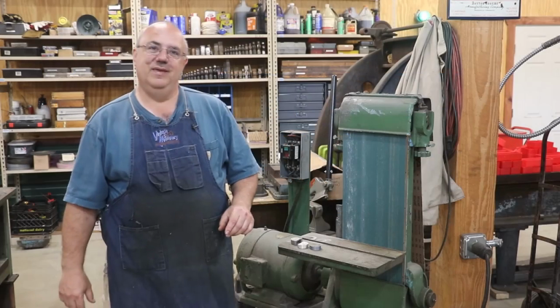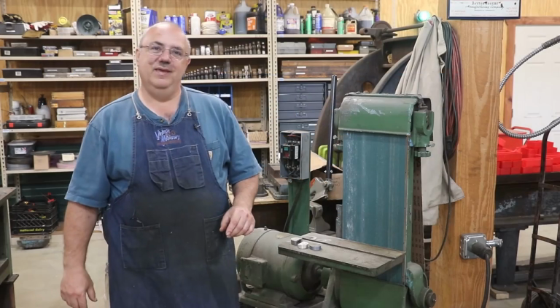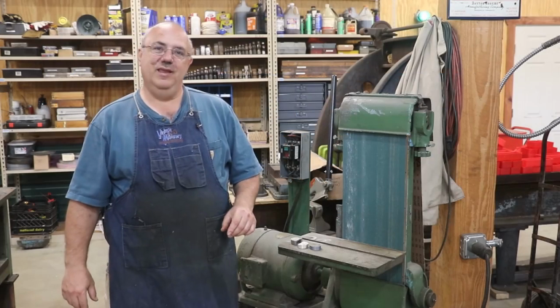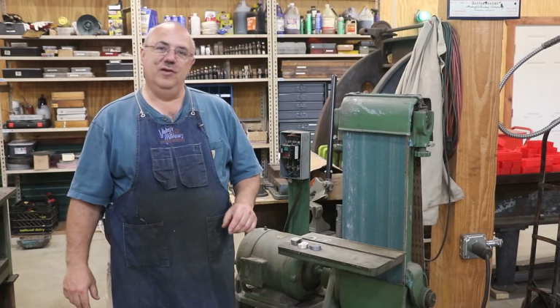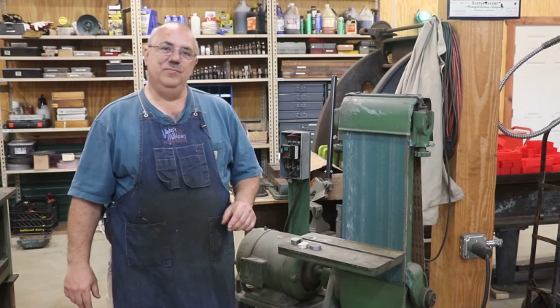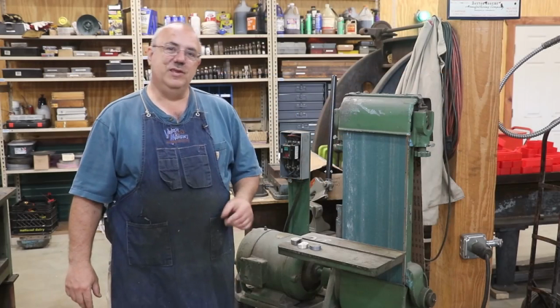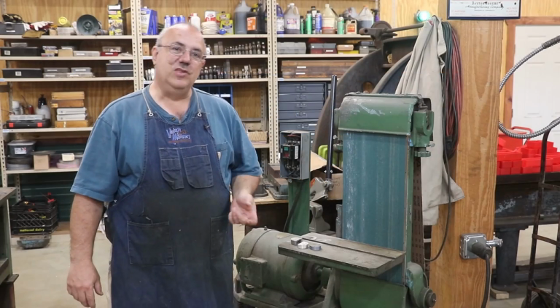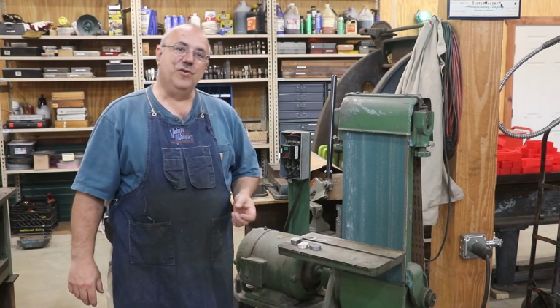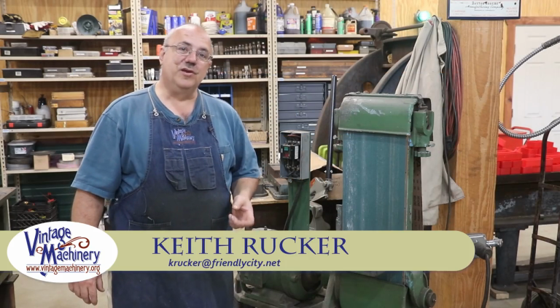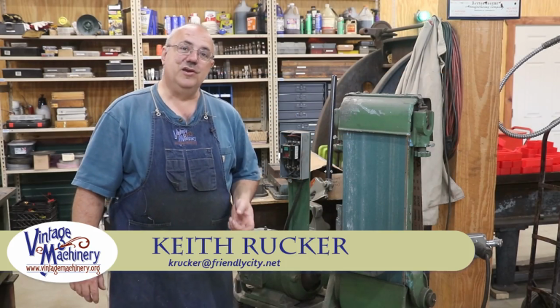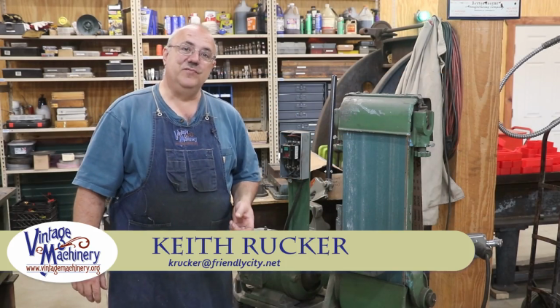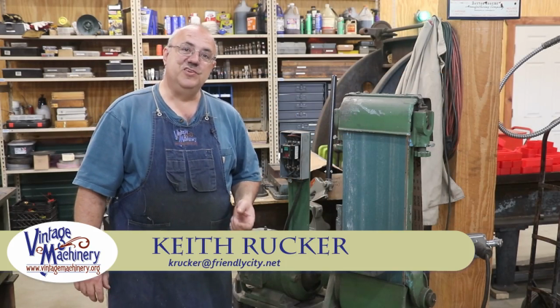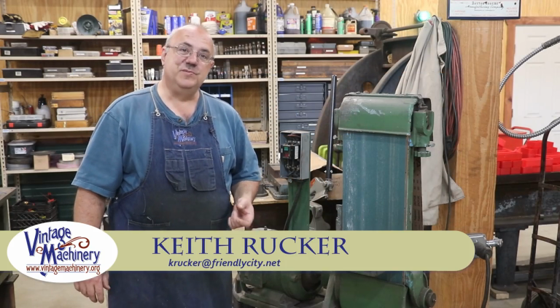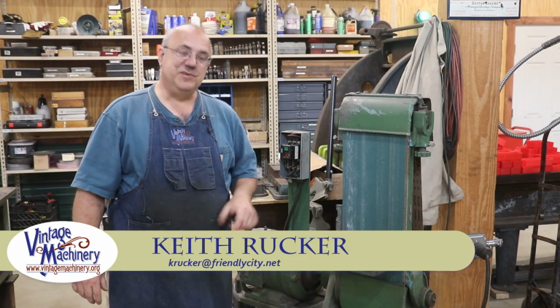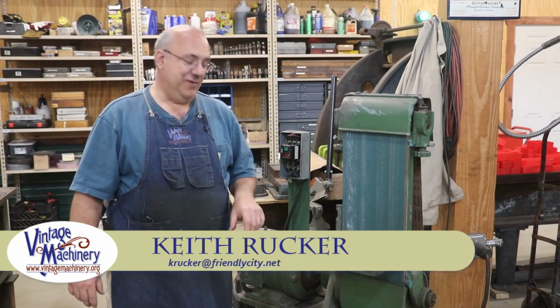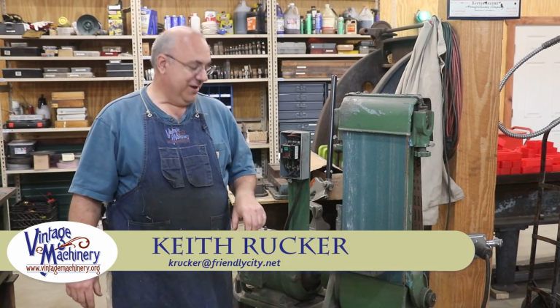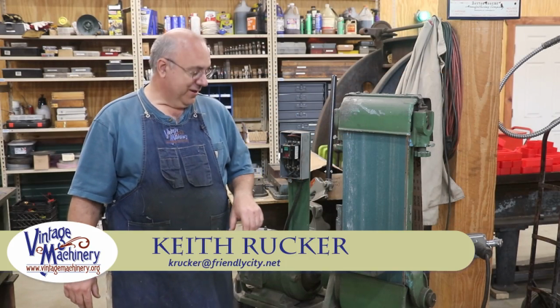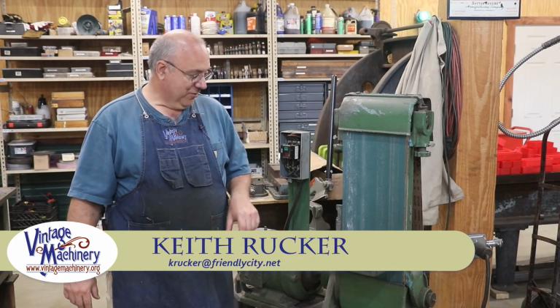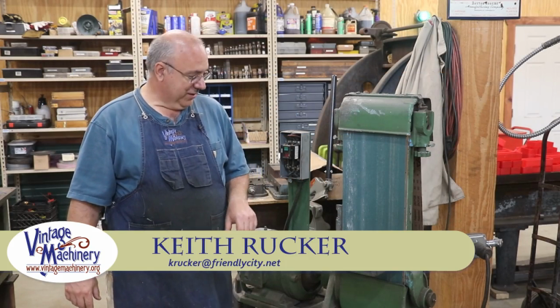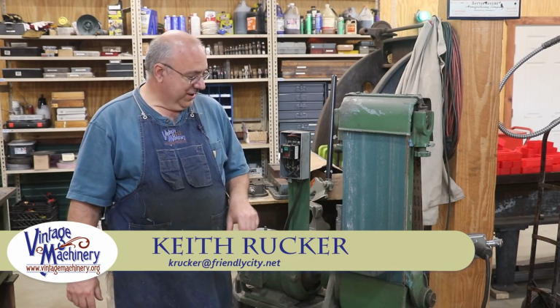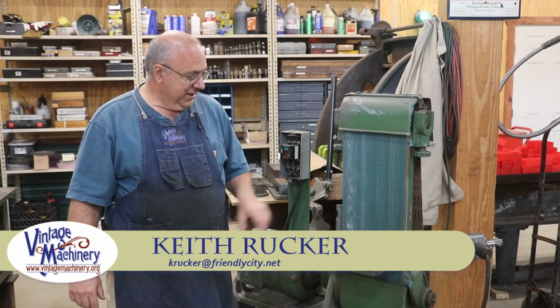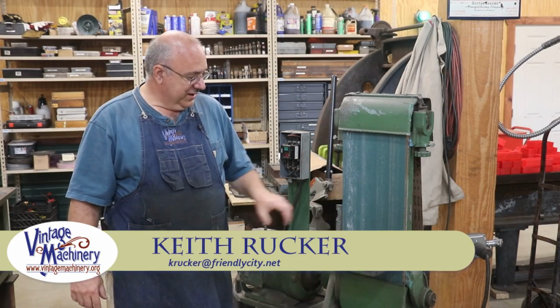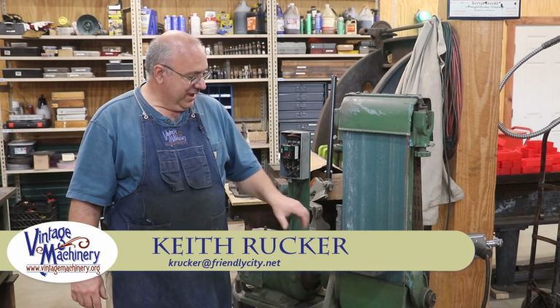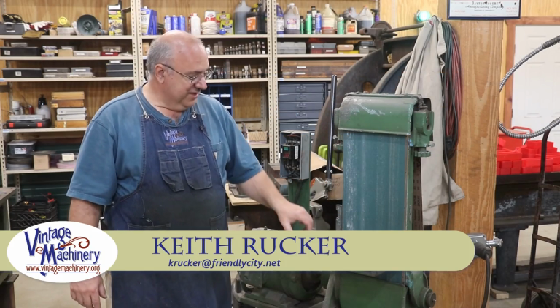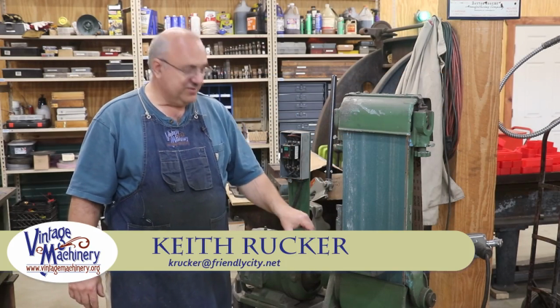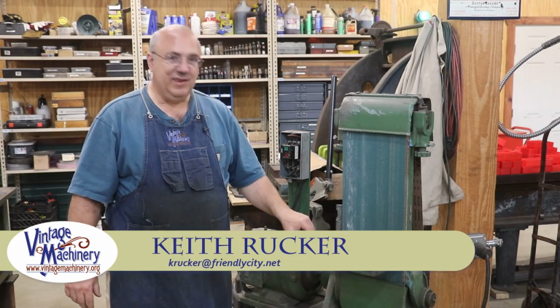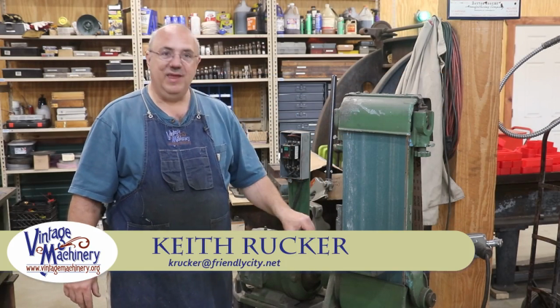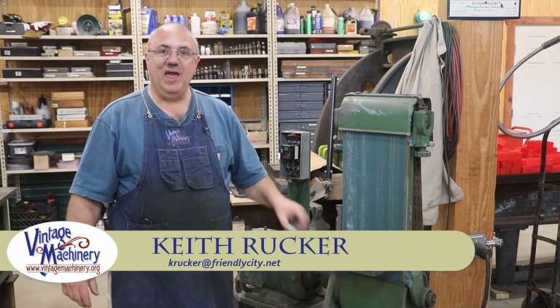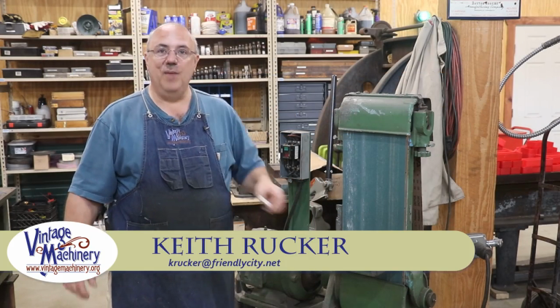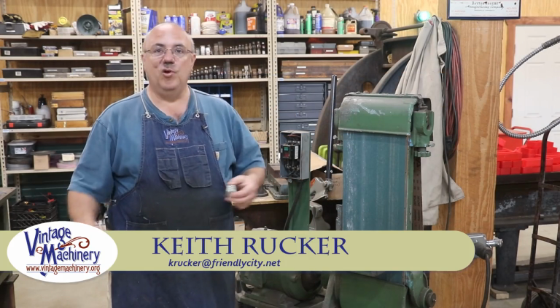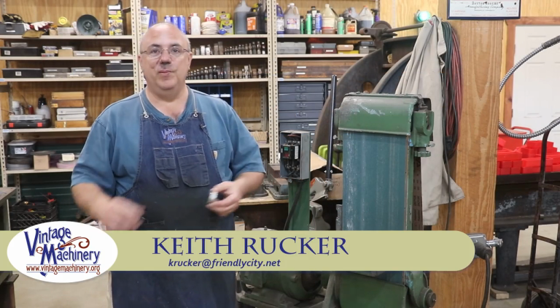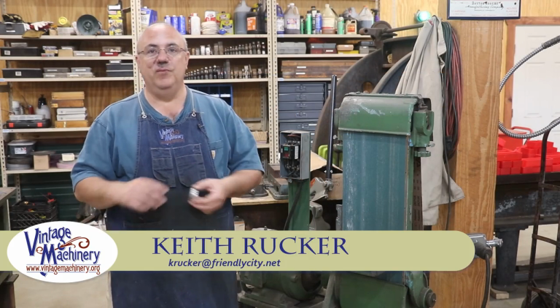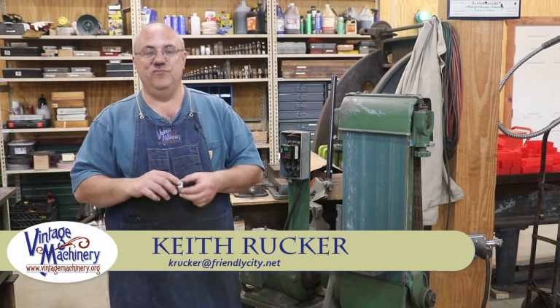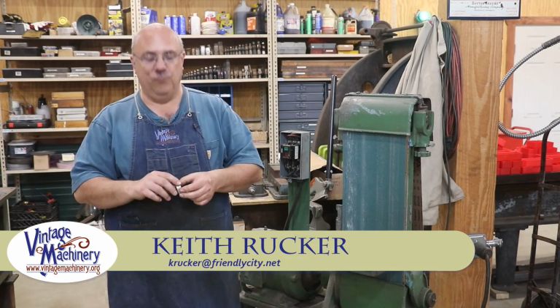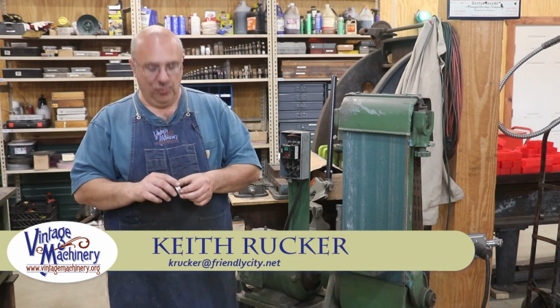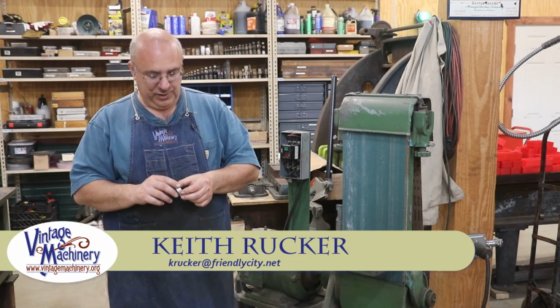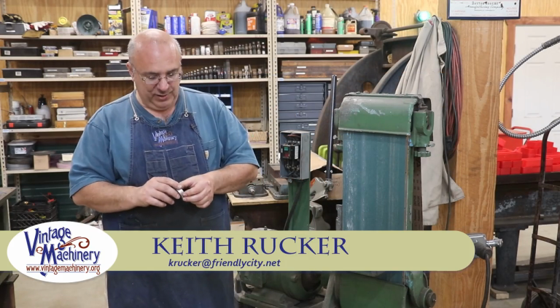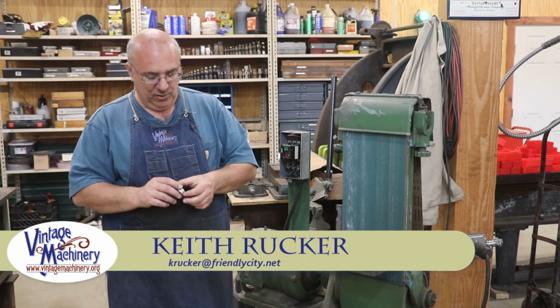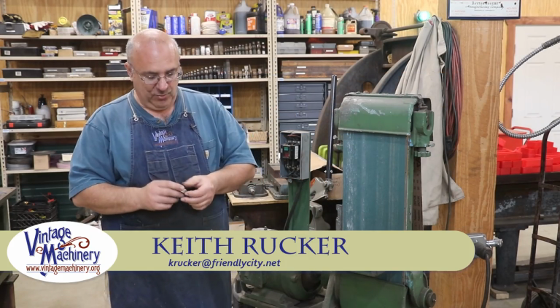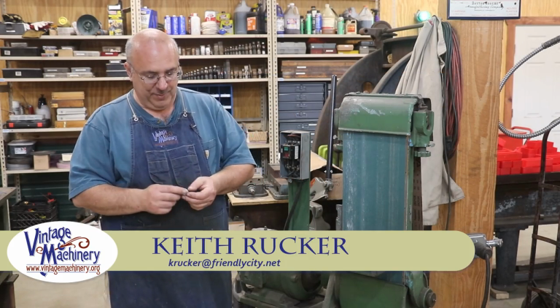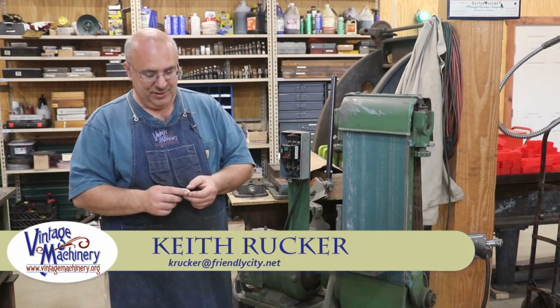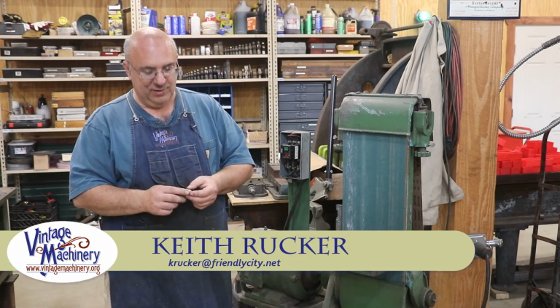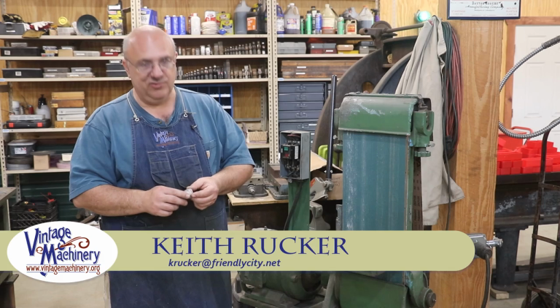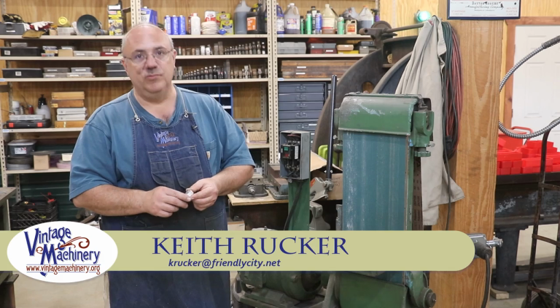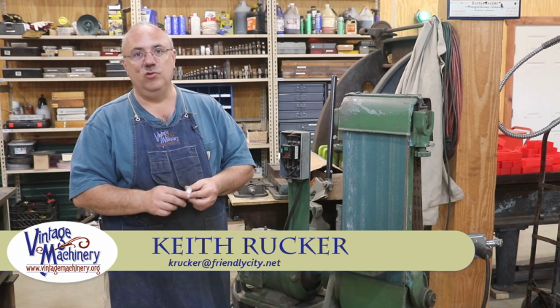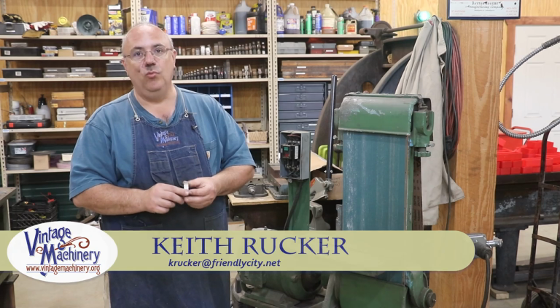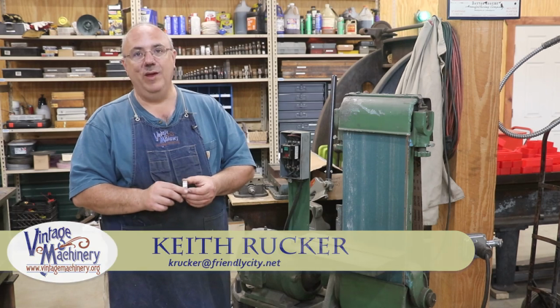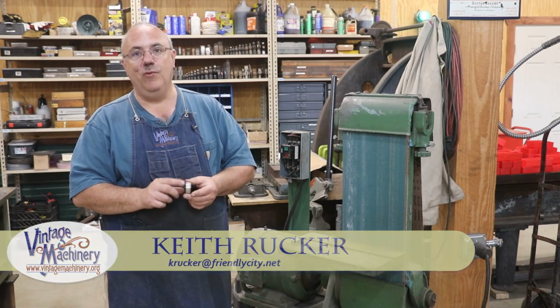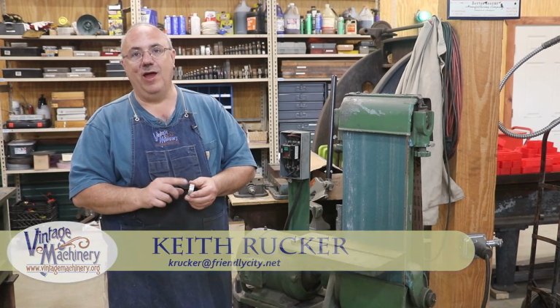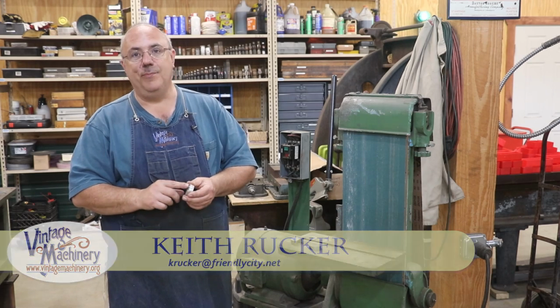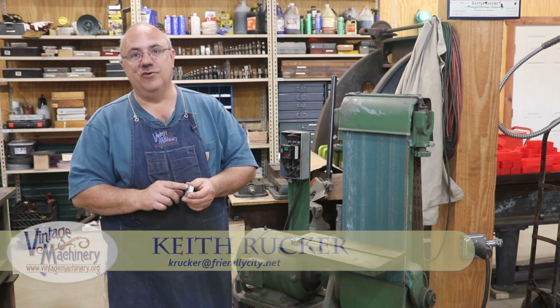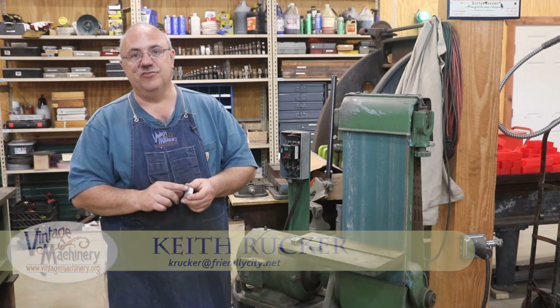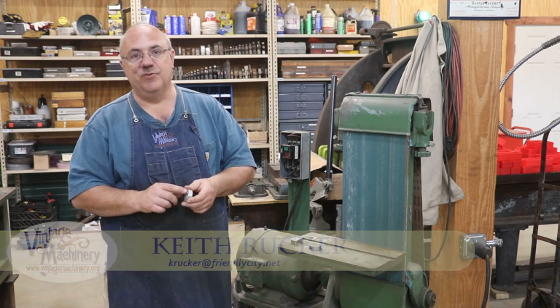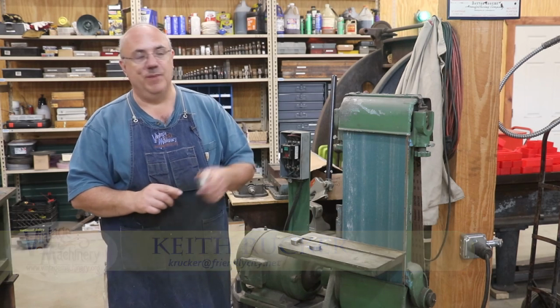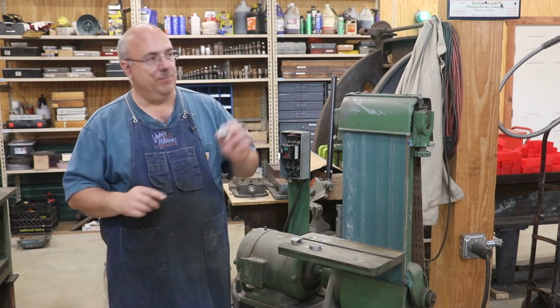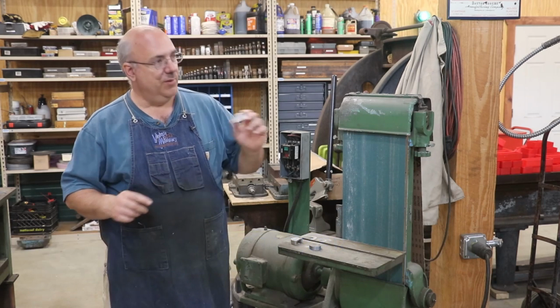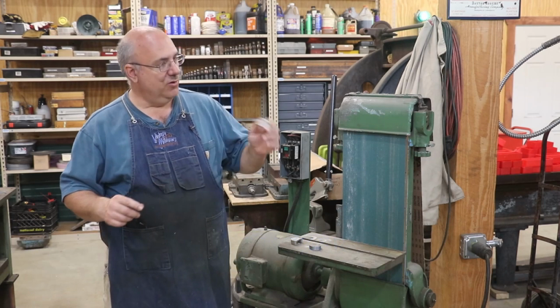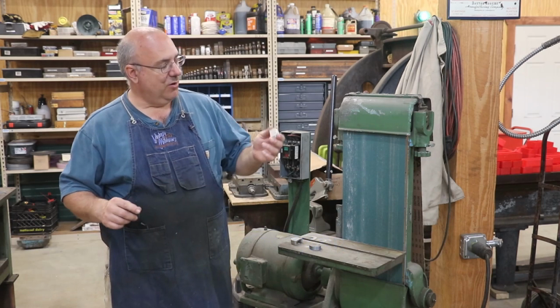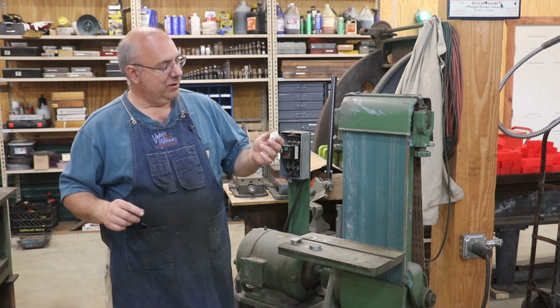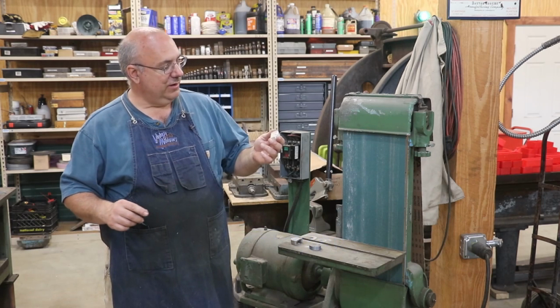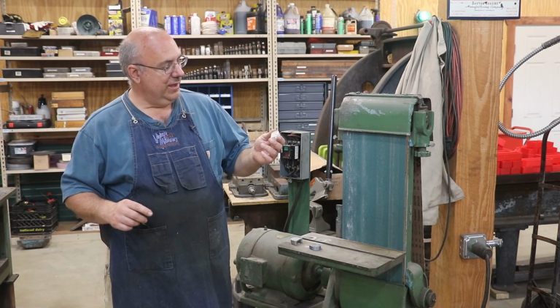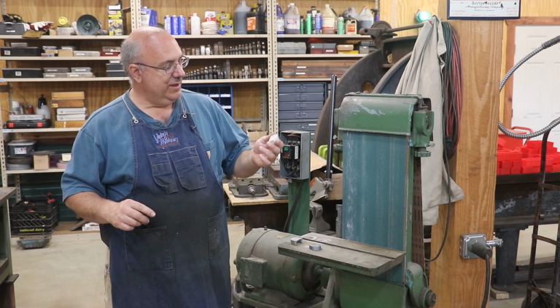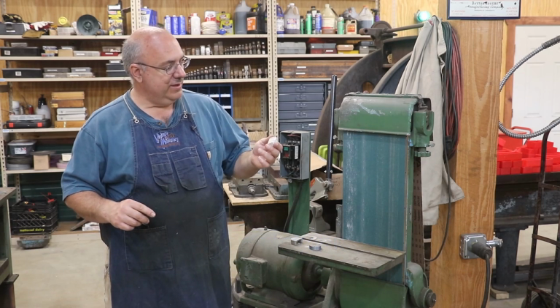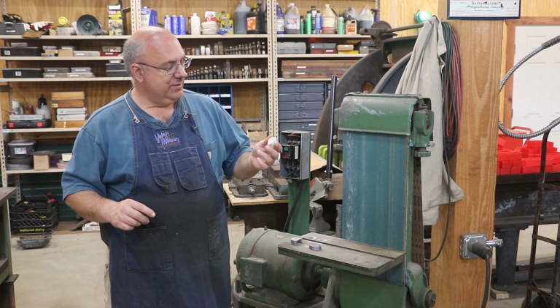Hello, Keith Ruck here at VintageMachinery.org. Today I'm going to be working on making some new way wipers for my Monarch lathe.